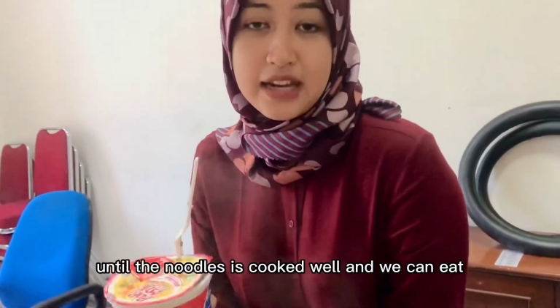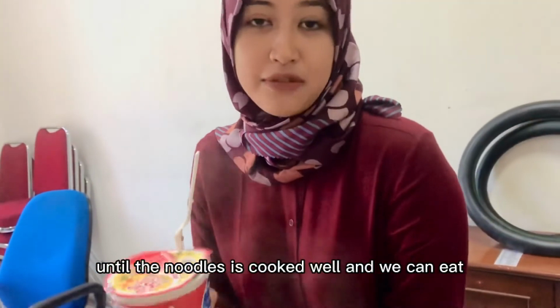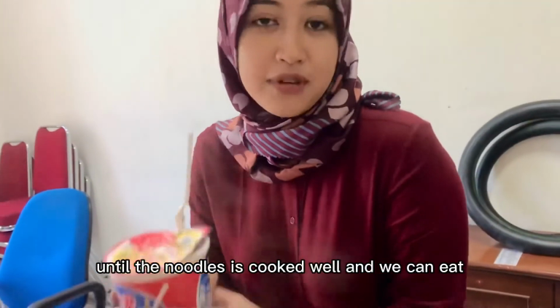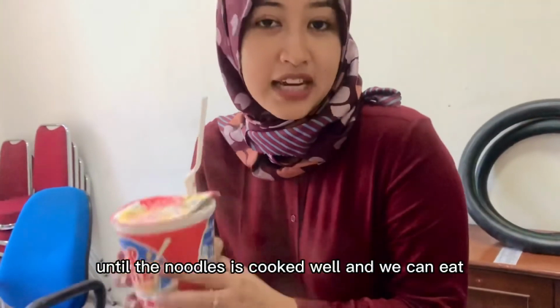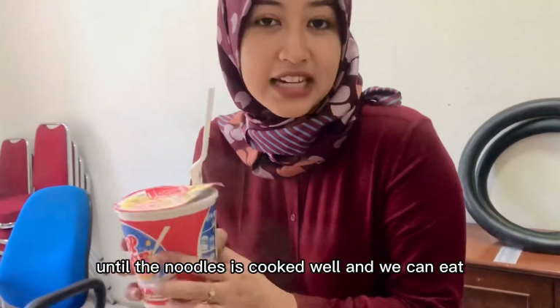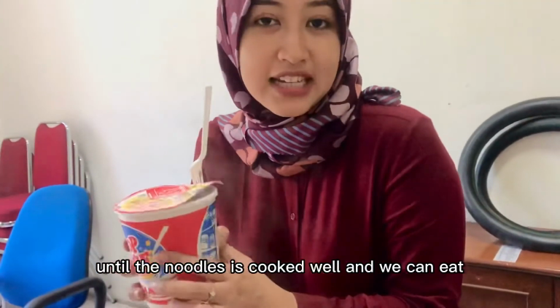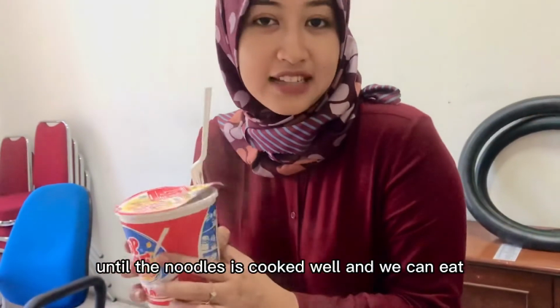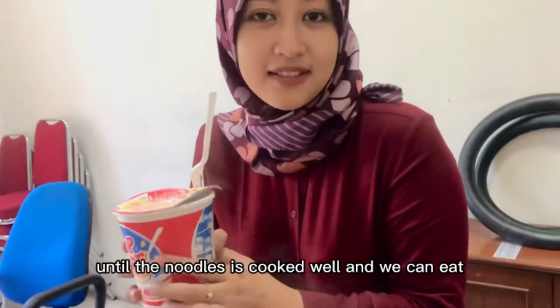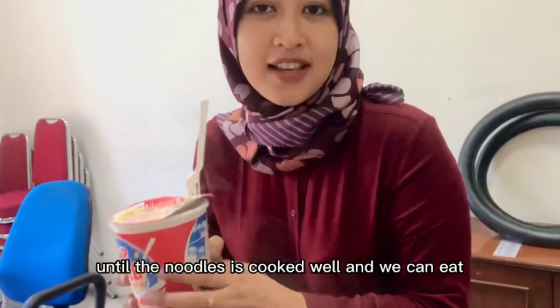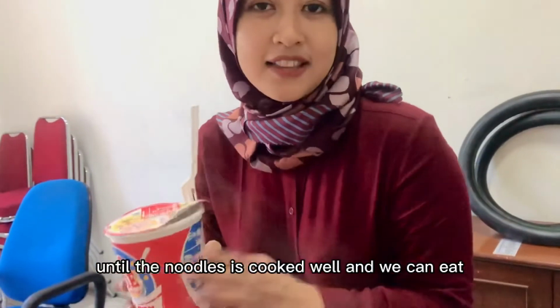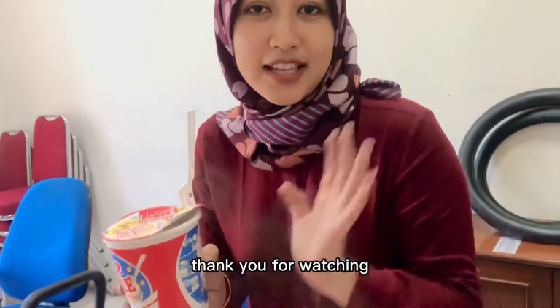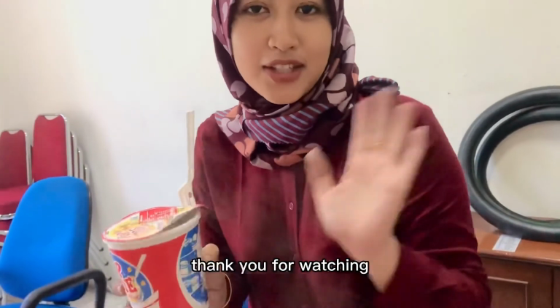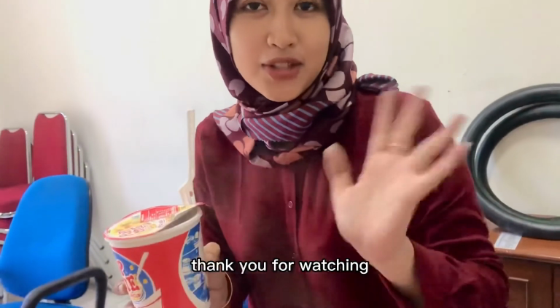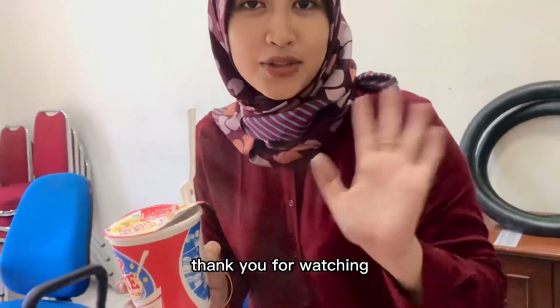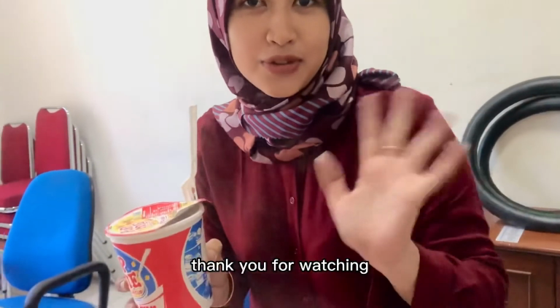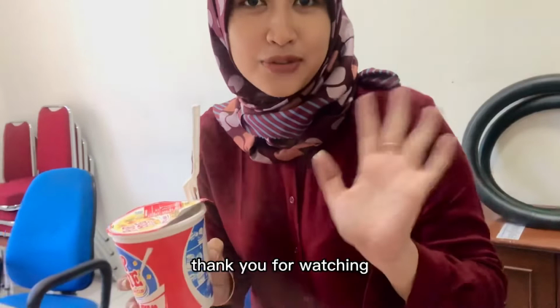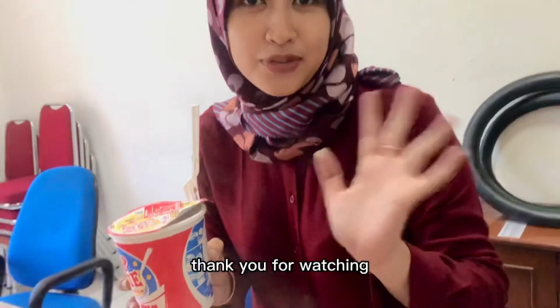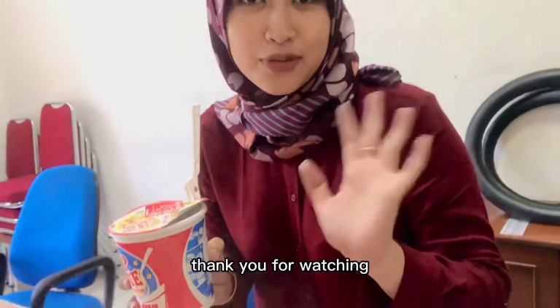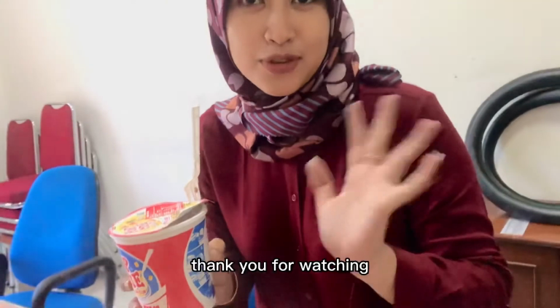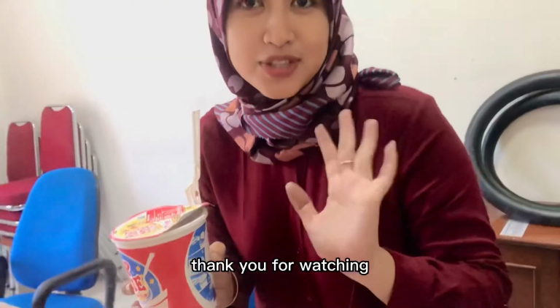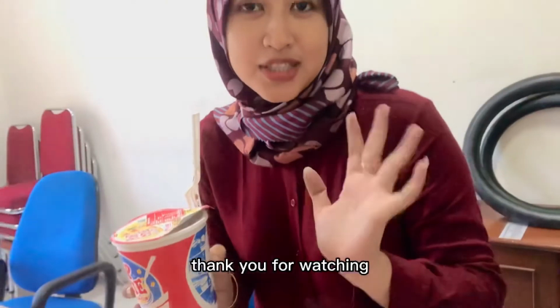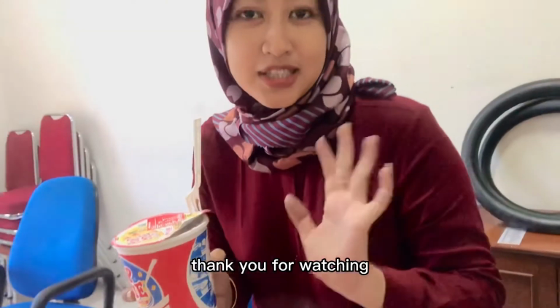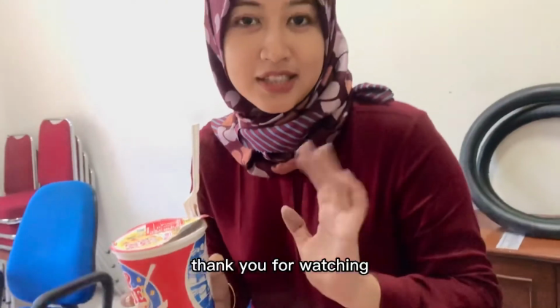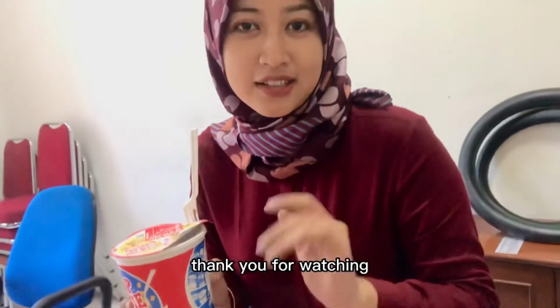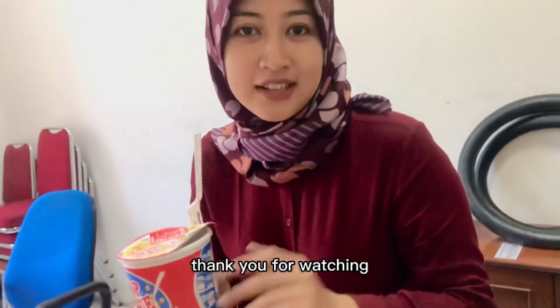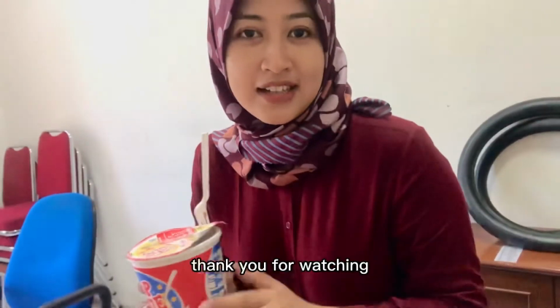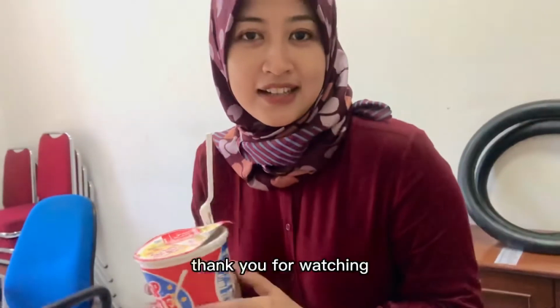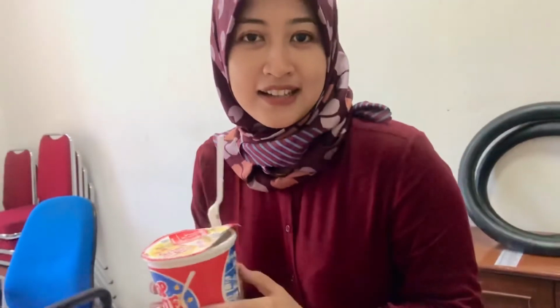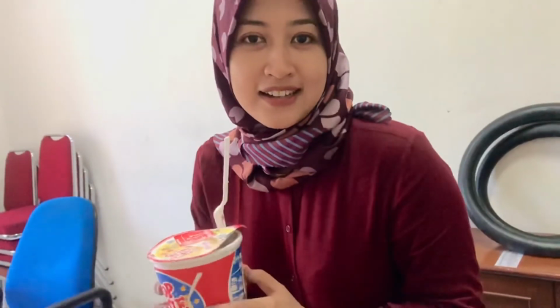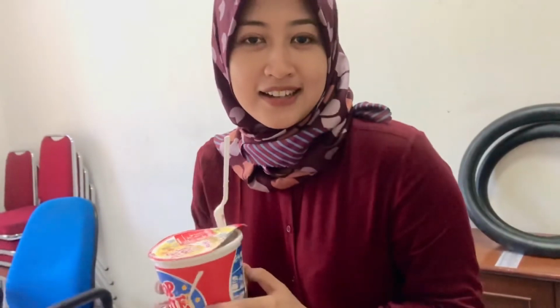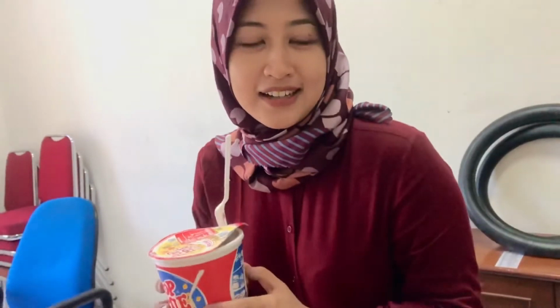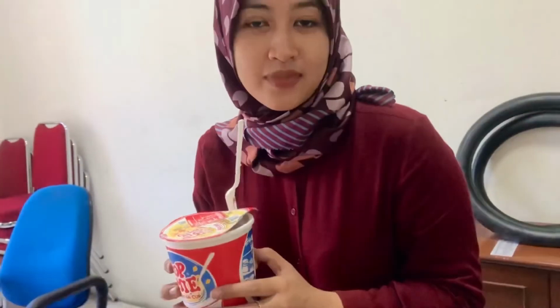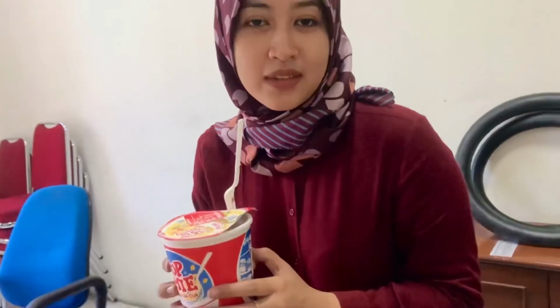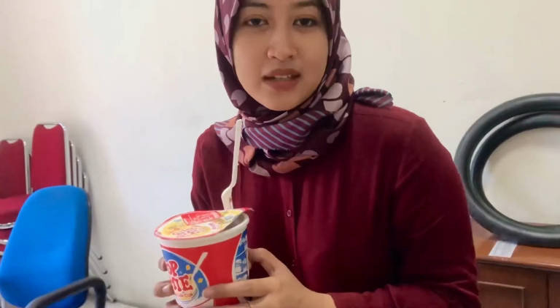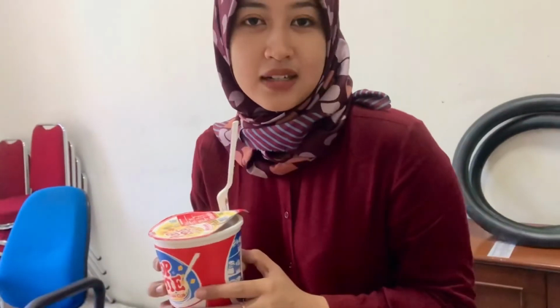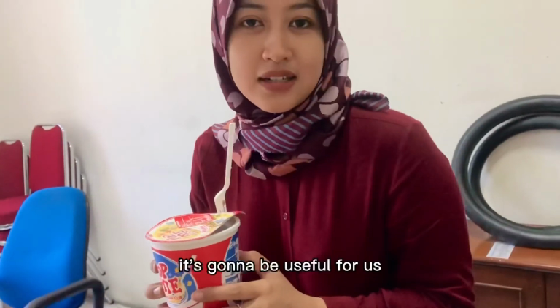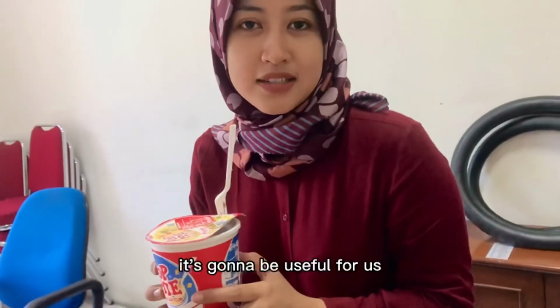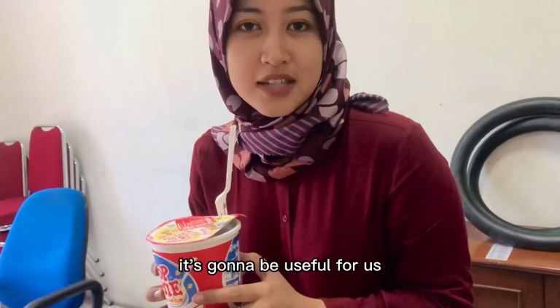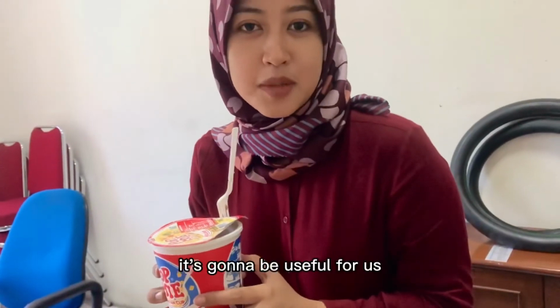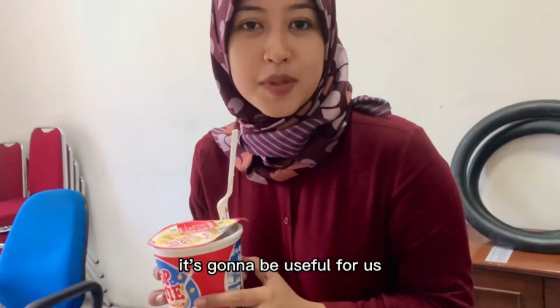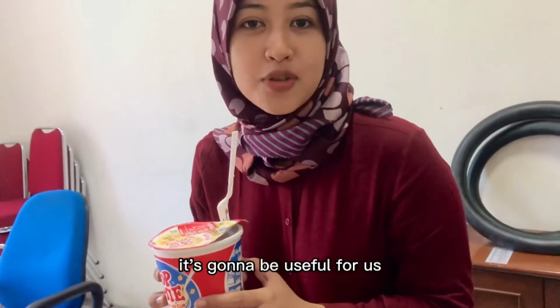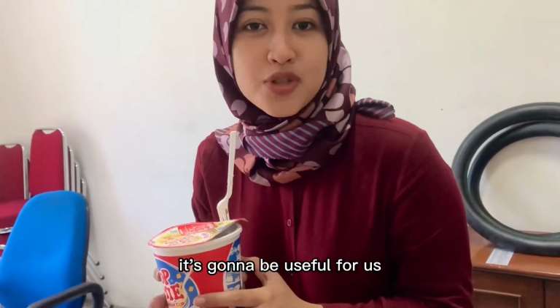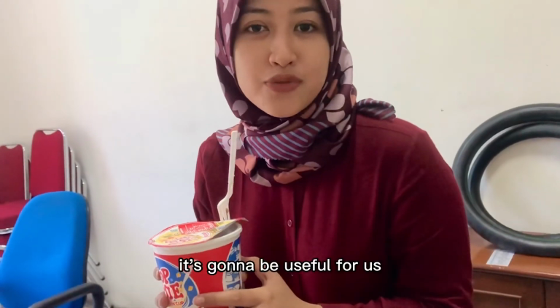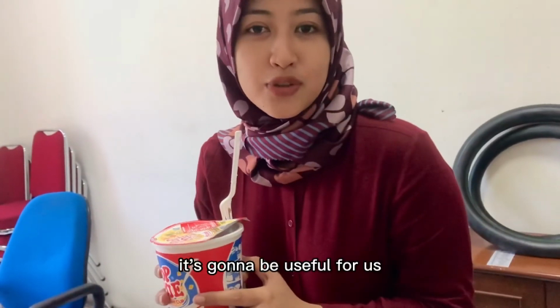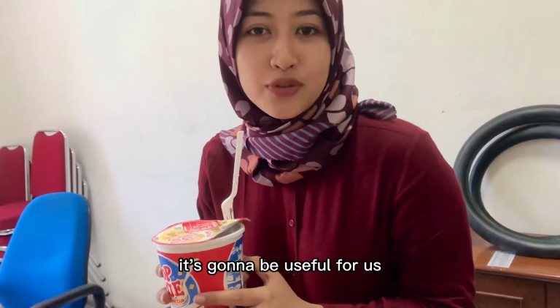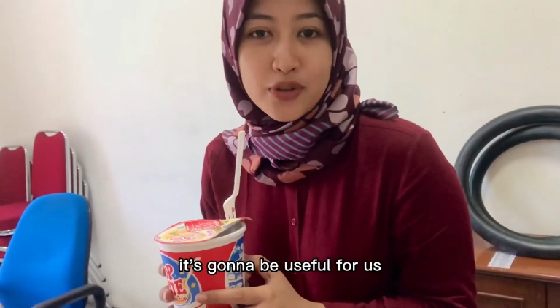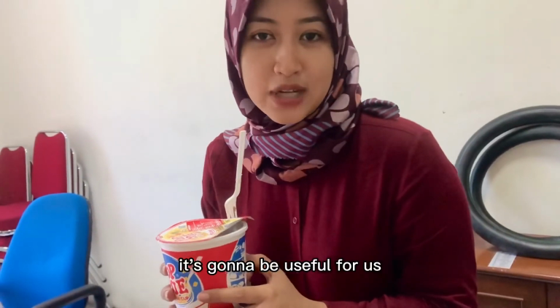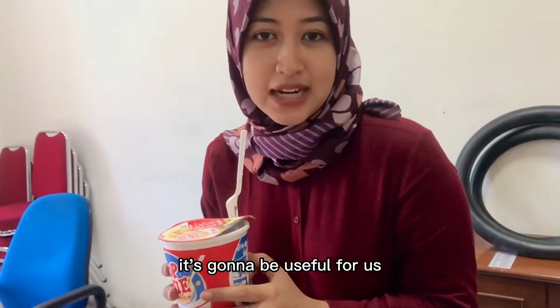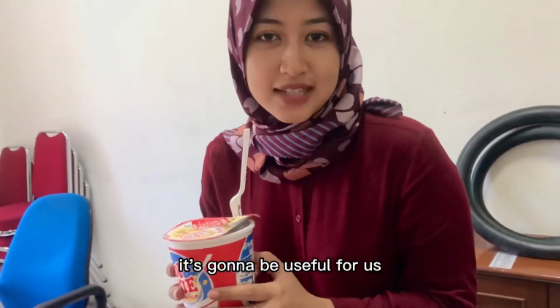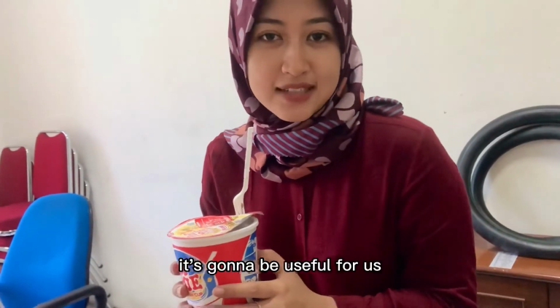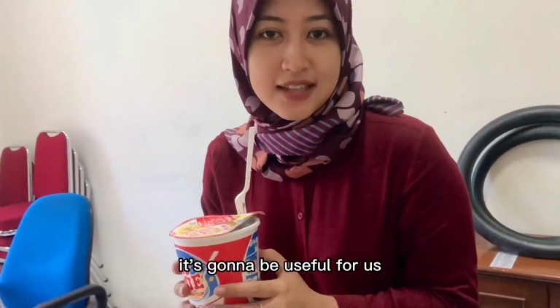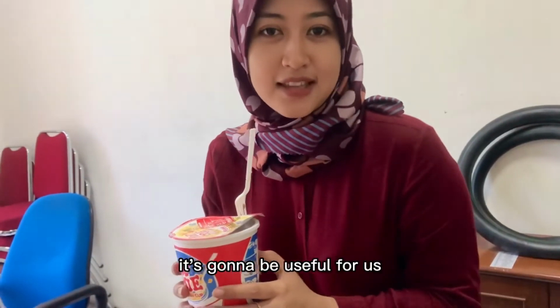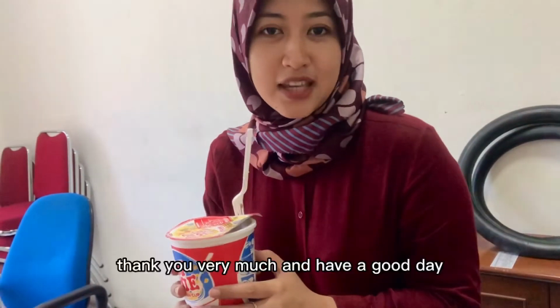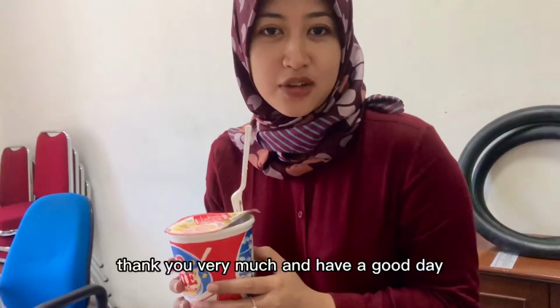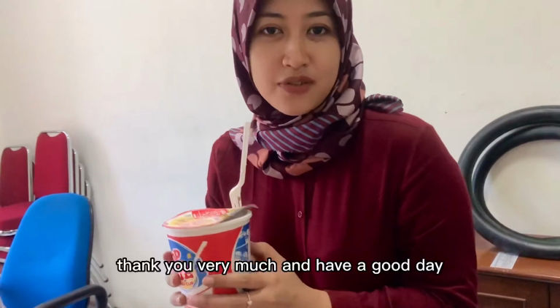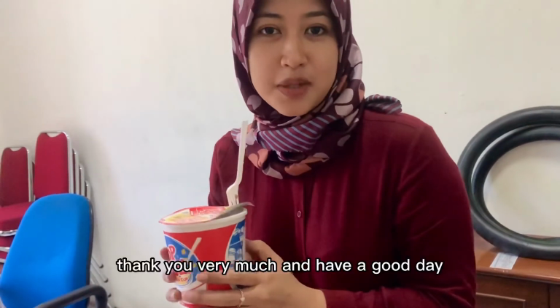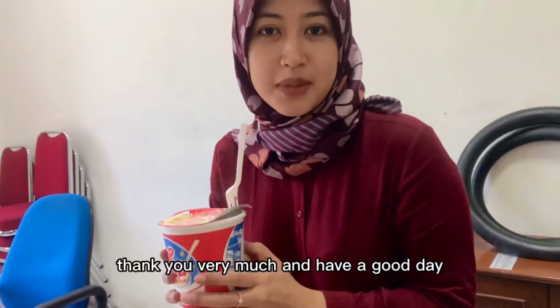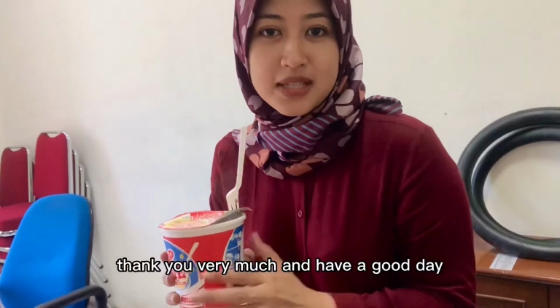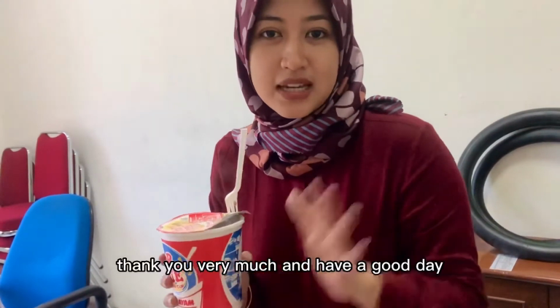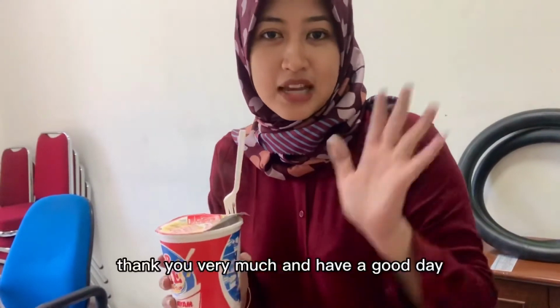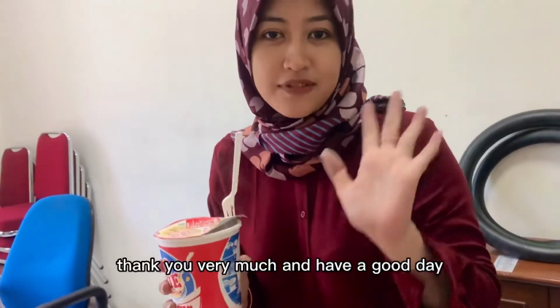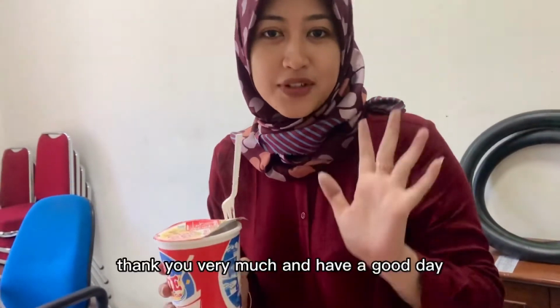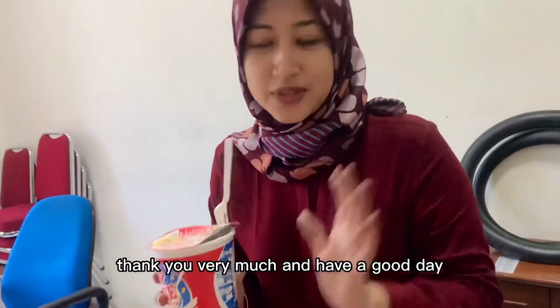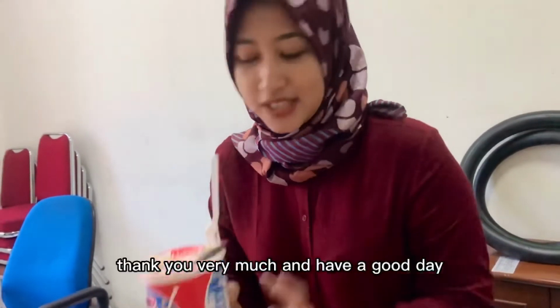And we can eat. Thank you for watching. It's gonna be useful for us. Thank you very much and happy today.